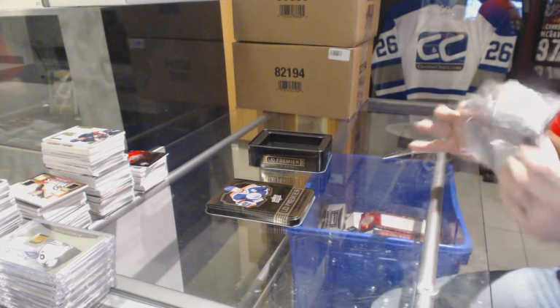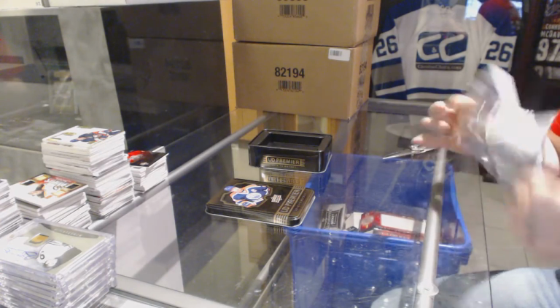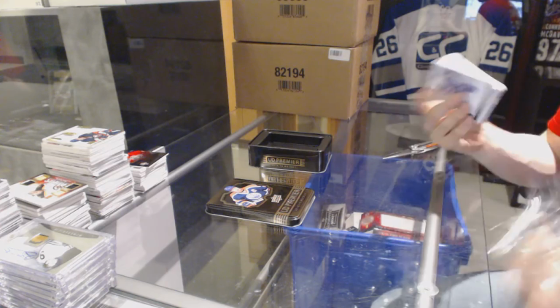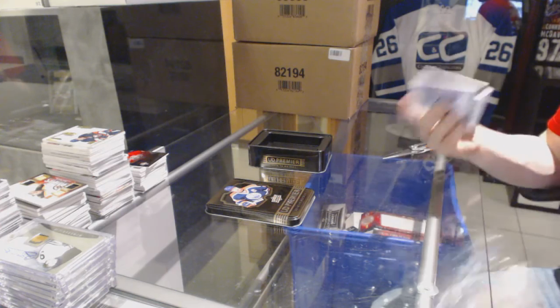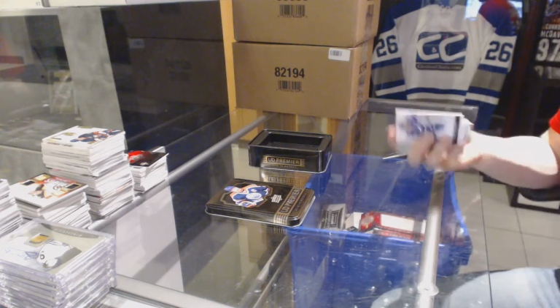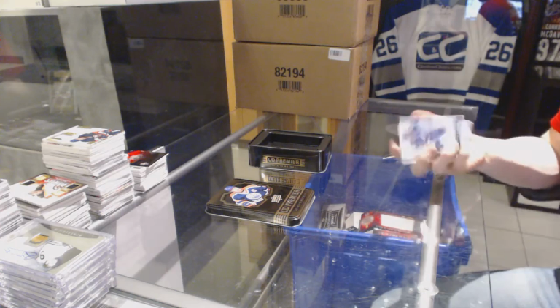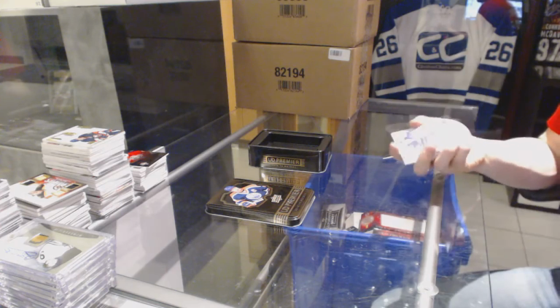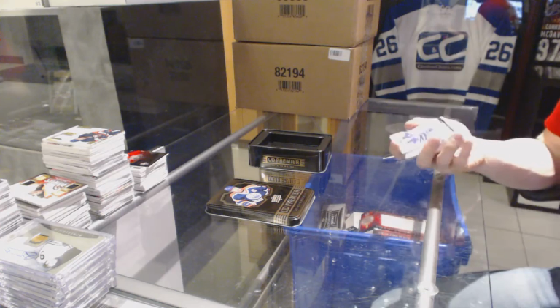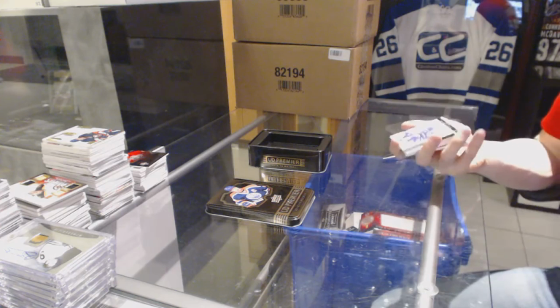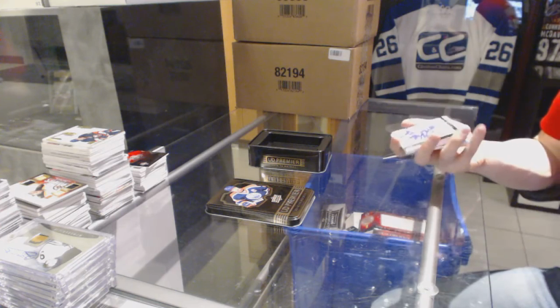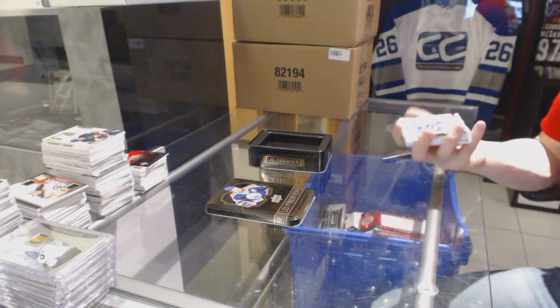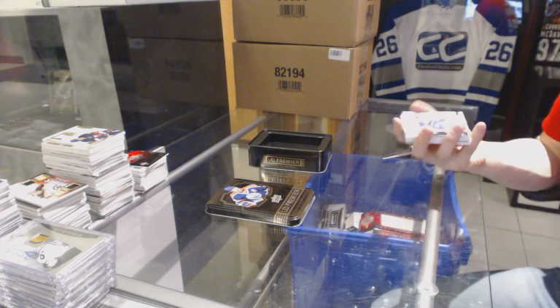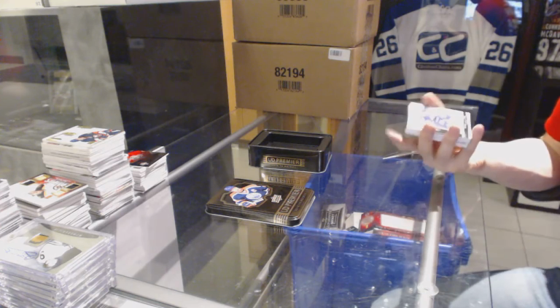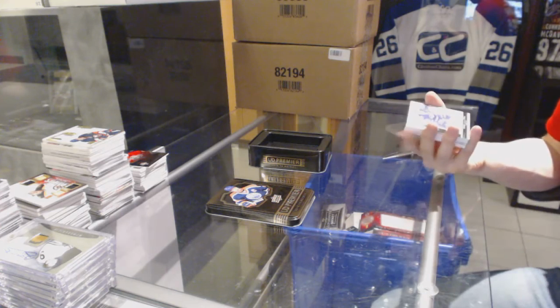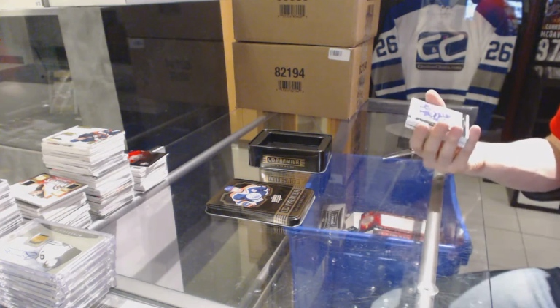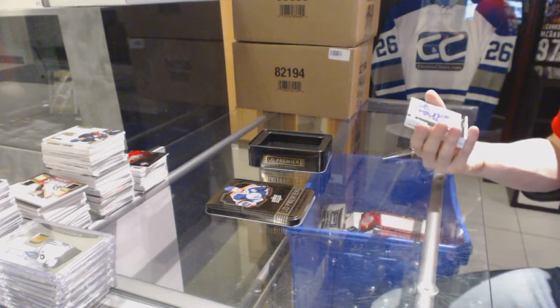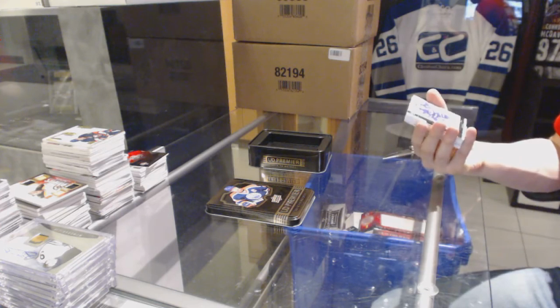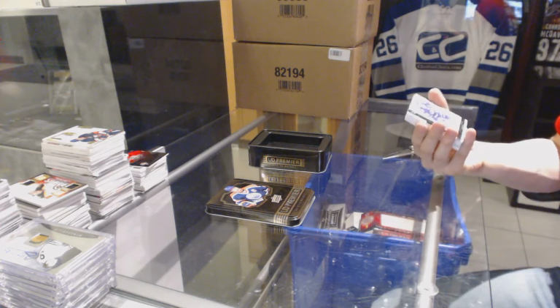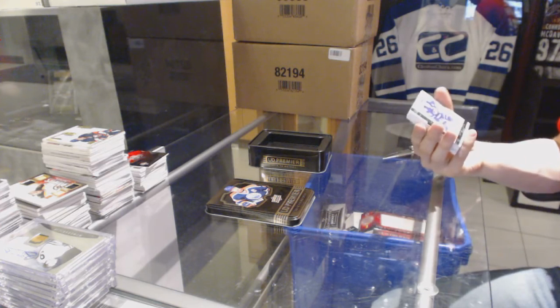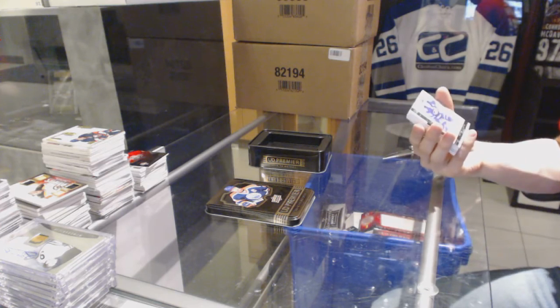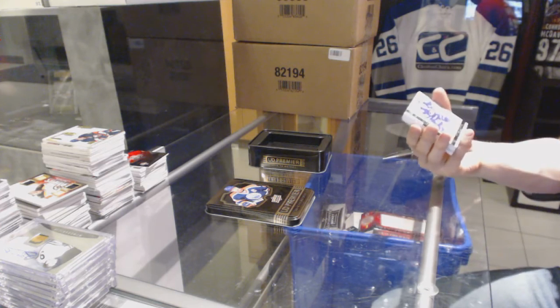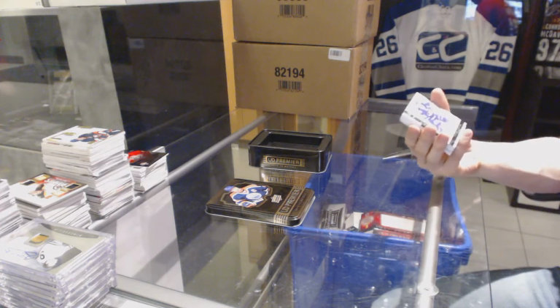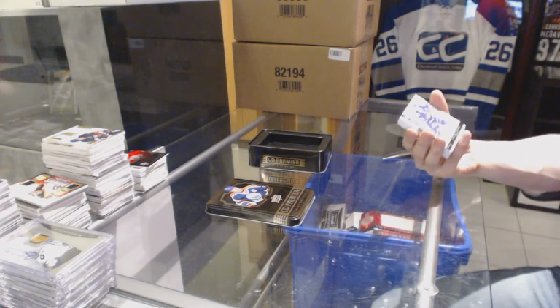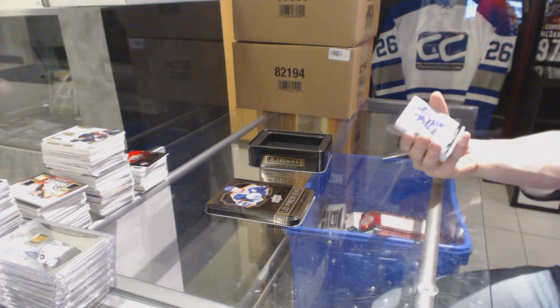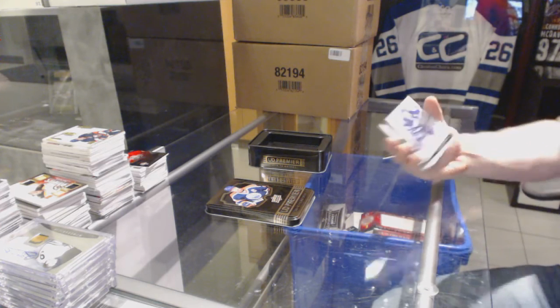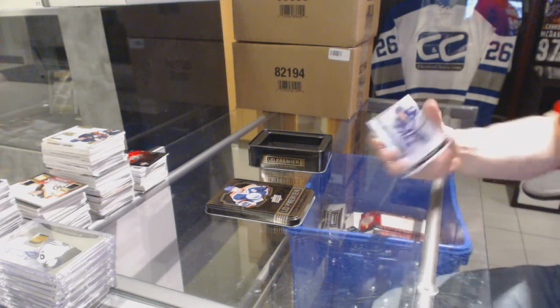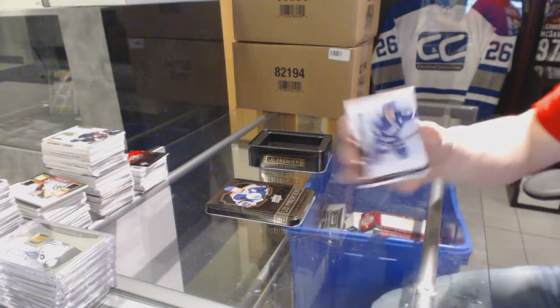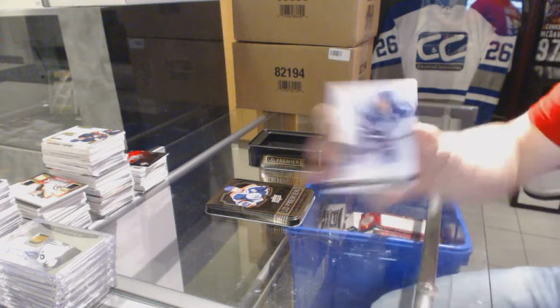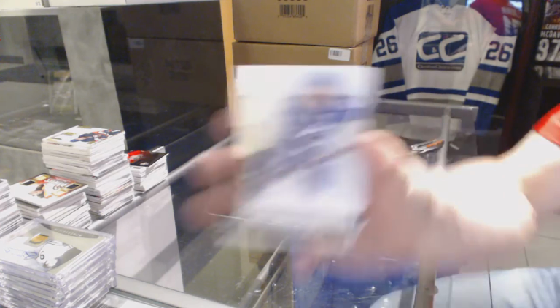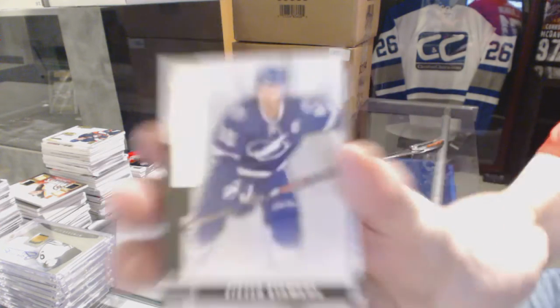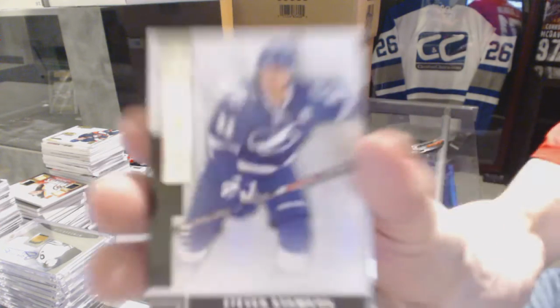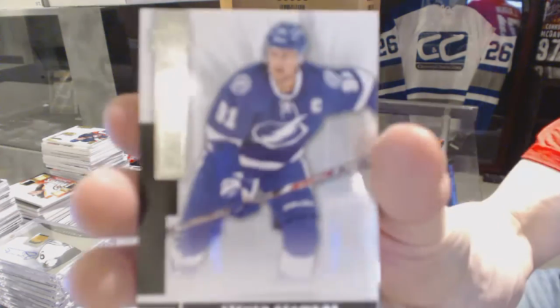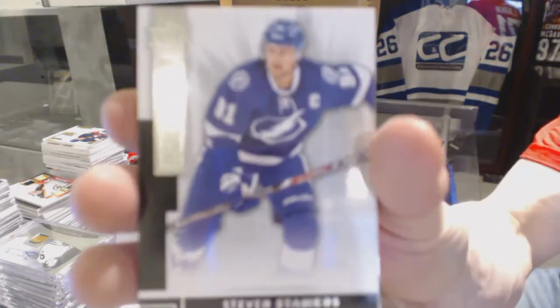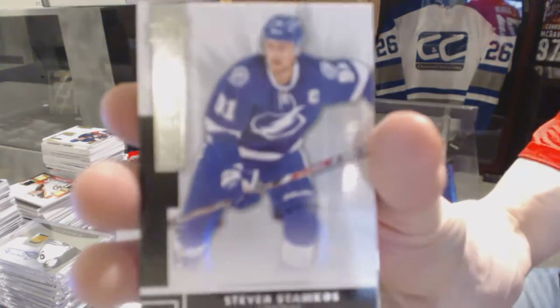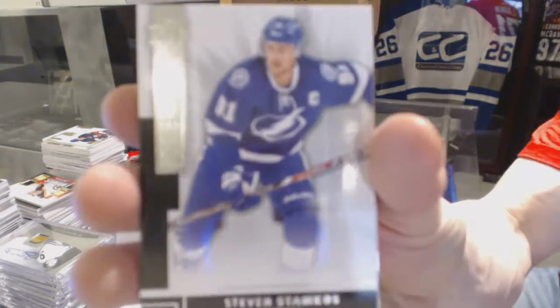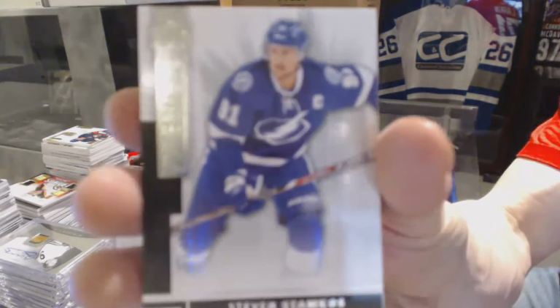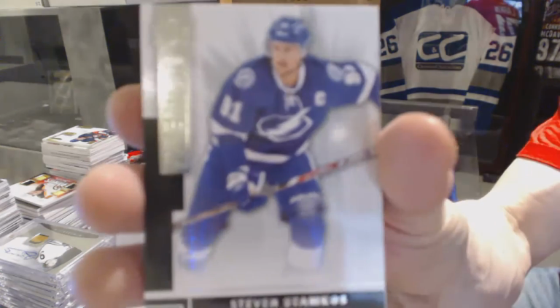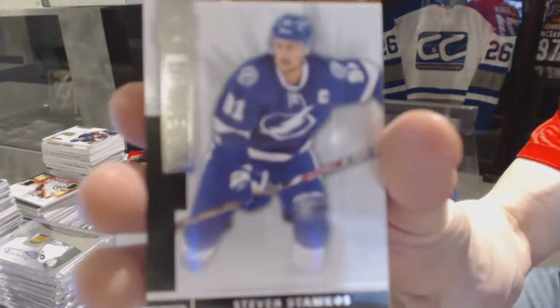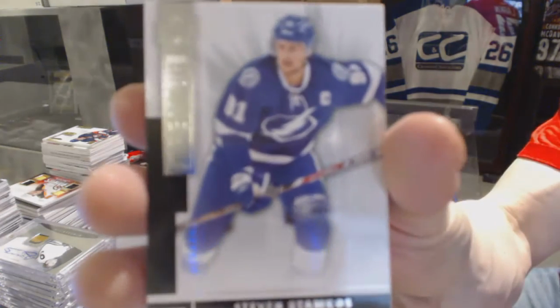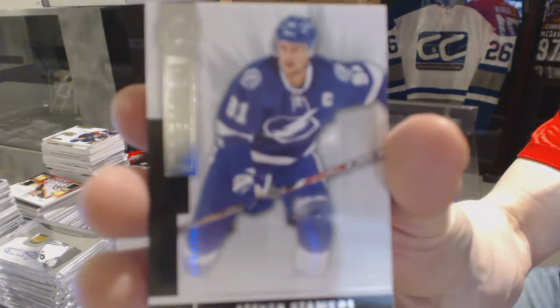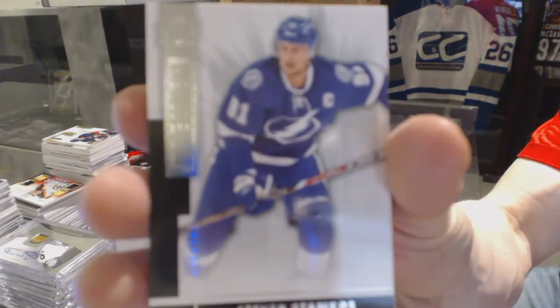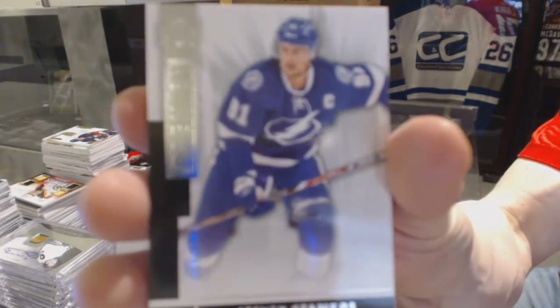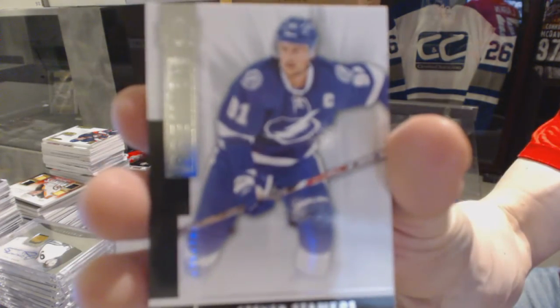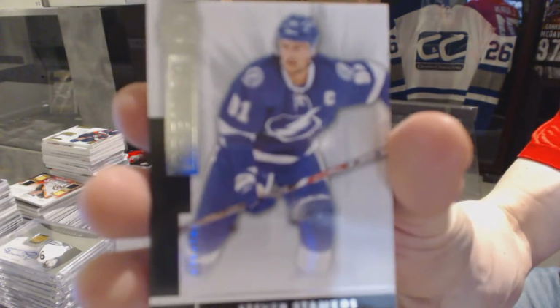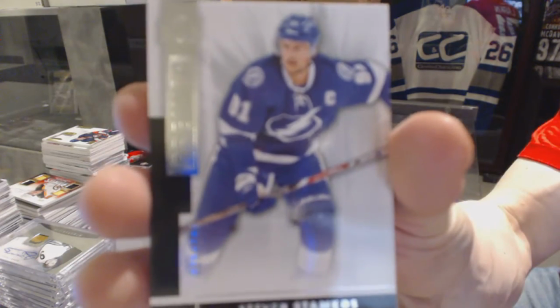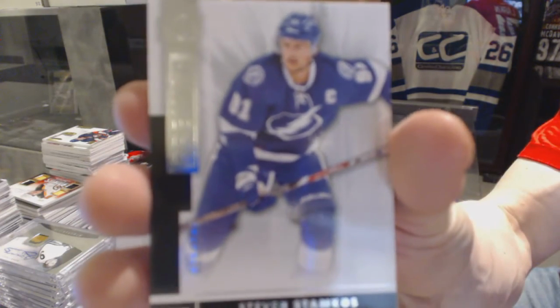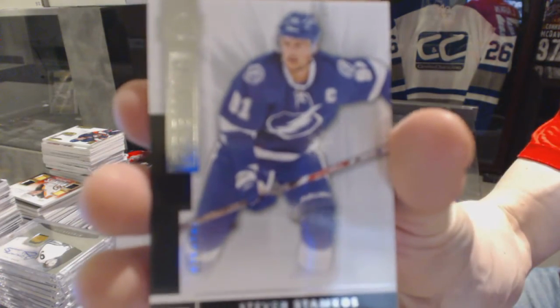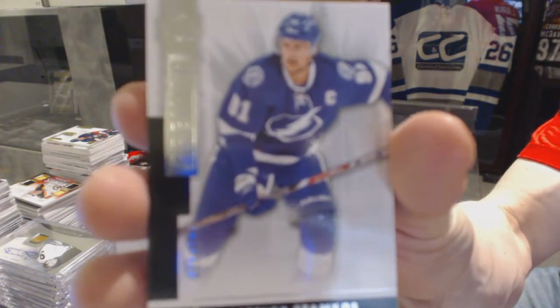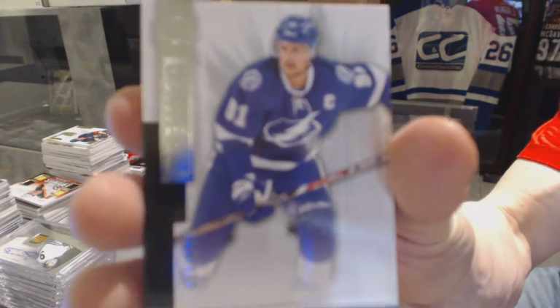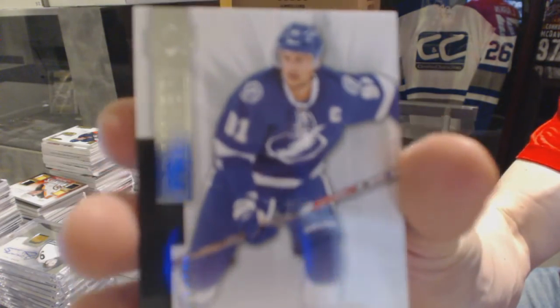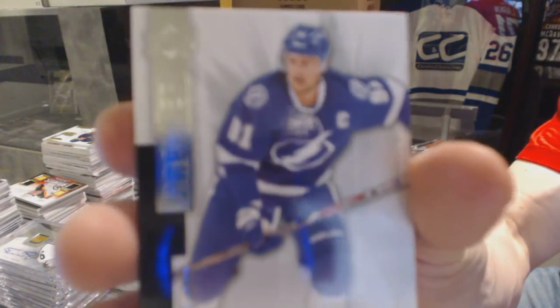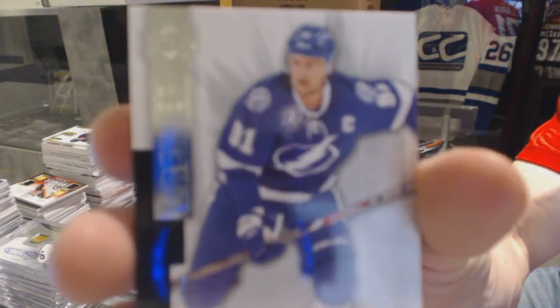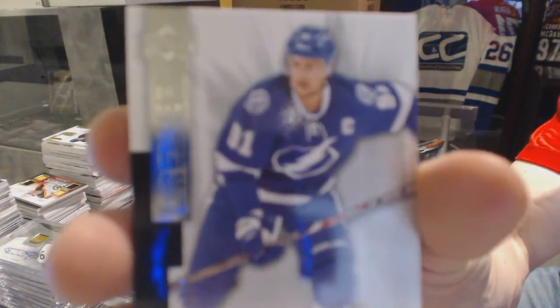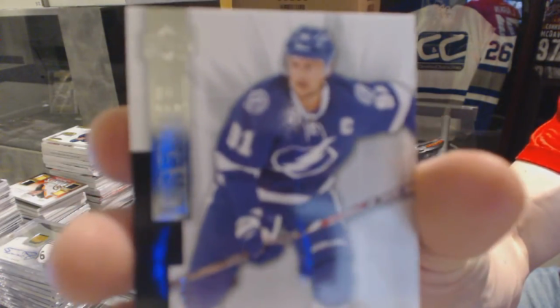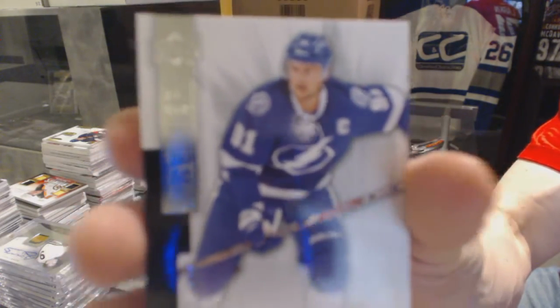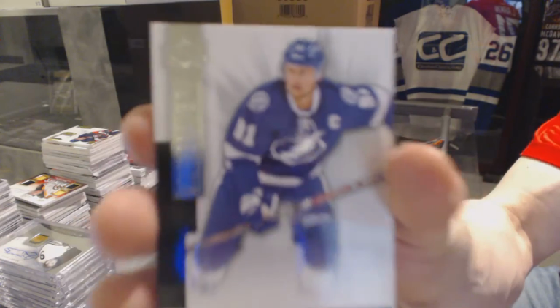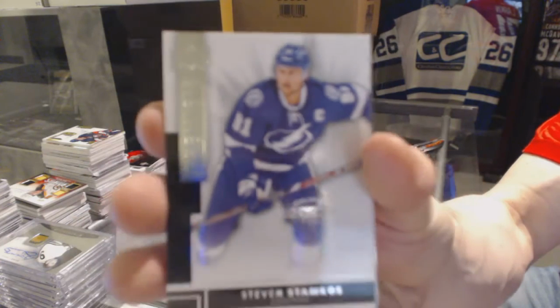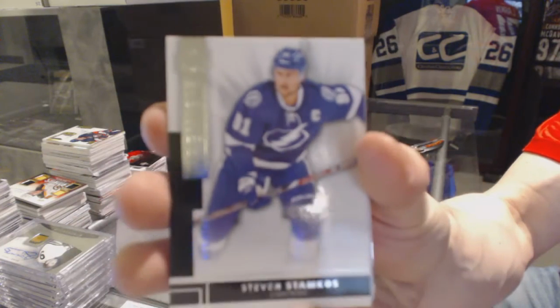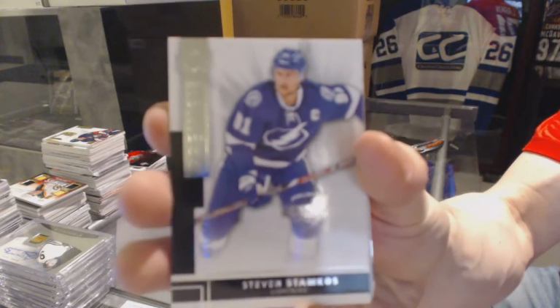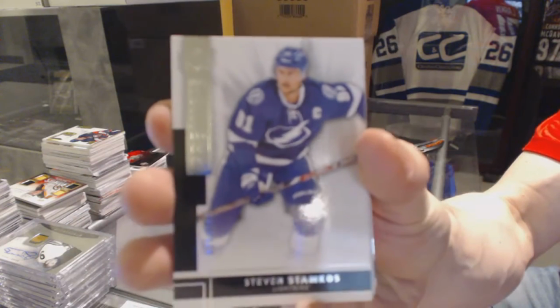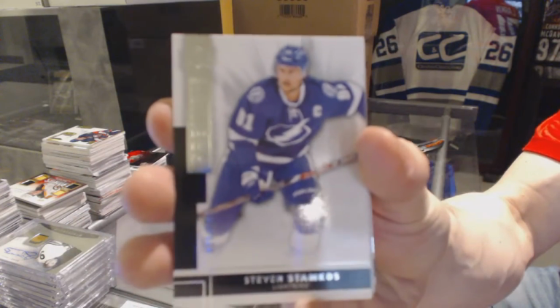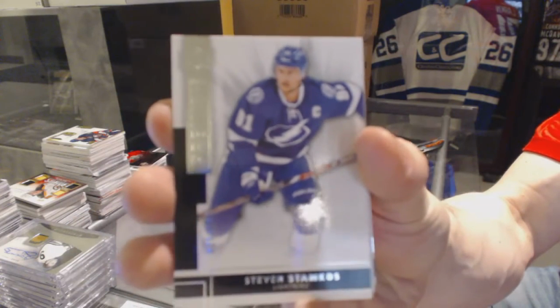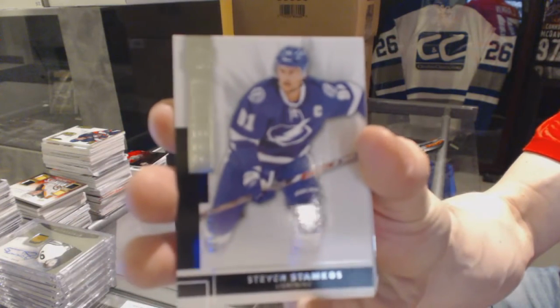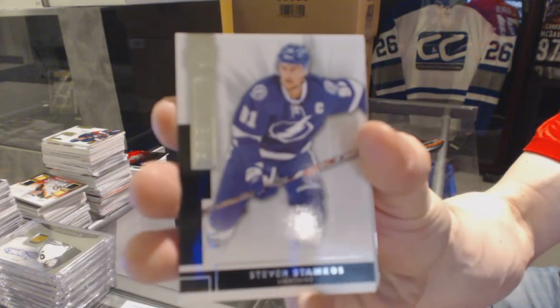All right, base card number 249 for the Tampa Bay Lightning, Stephen Stamkos.